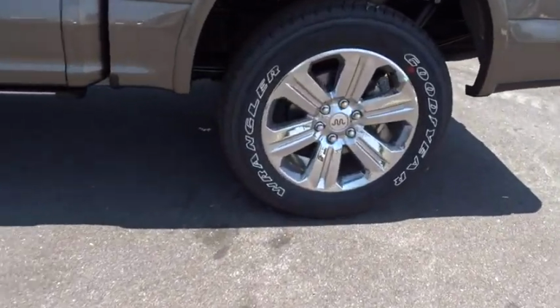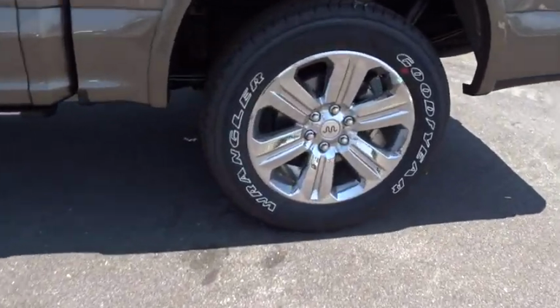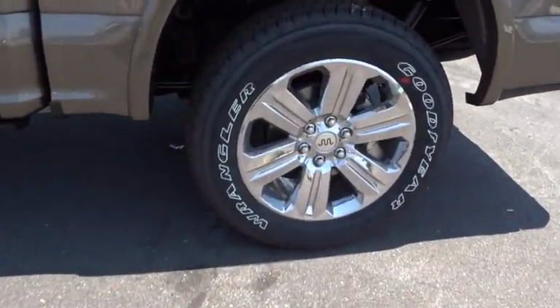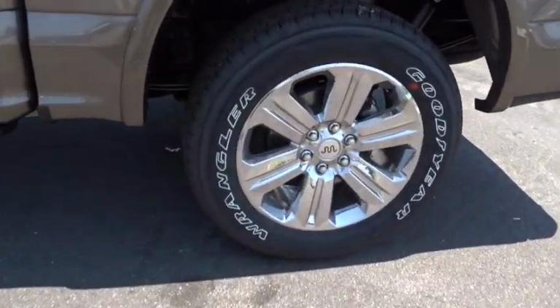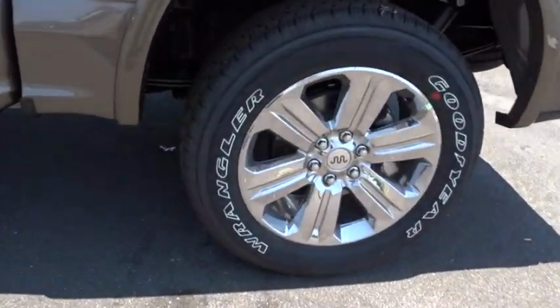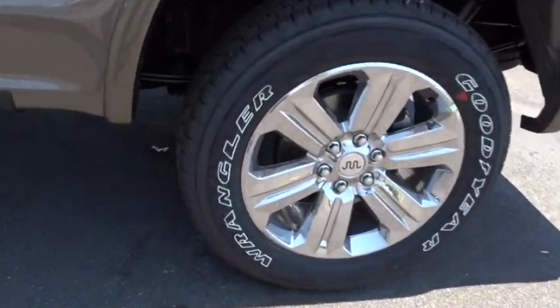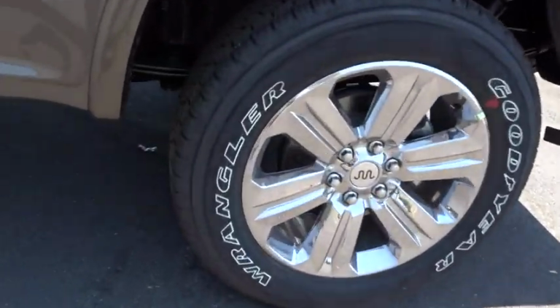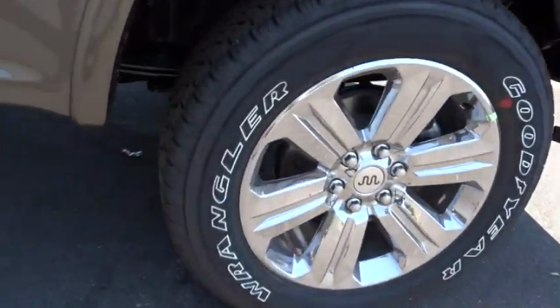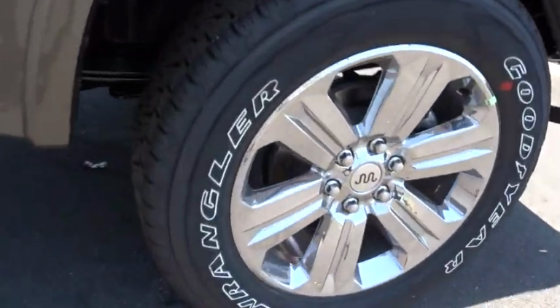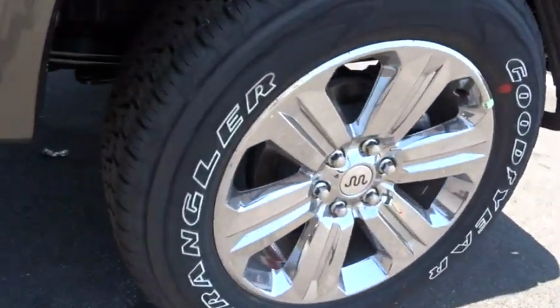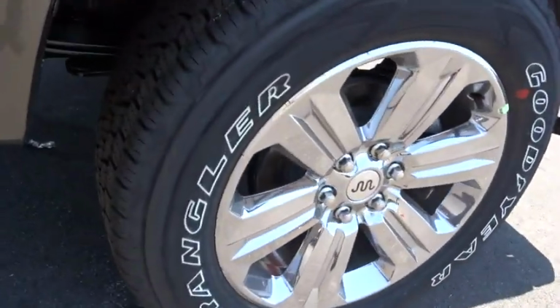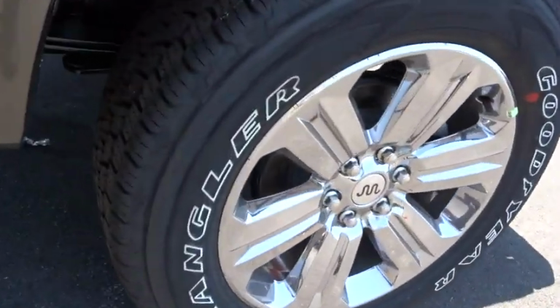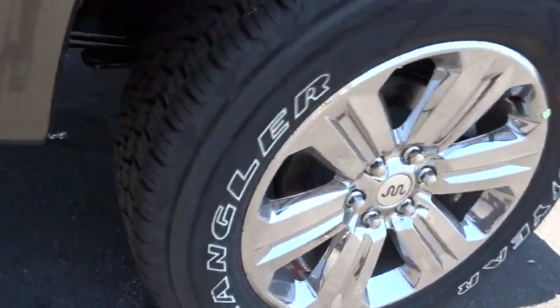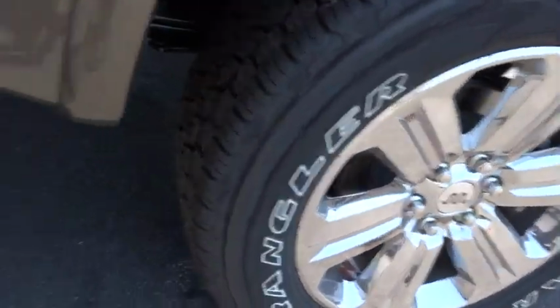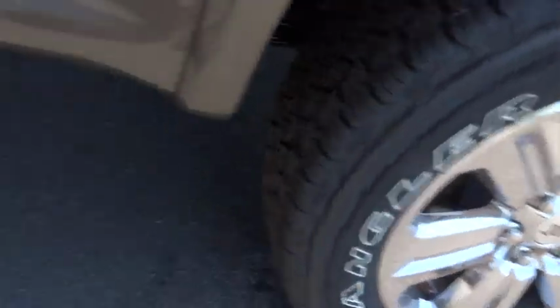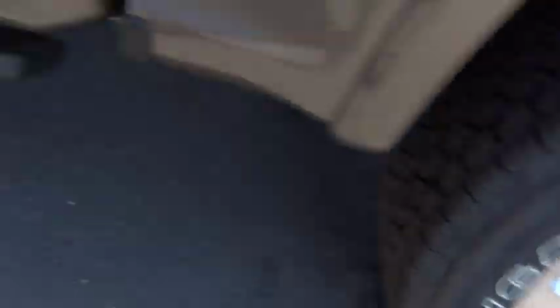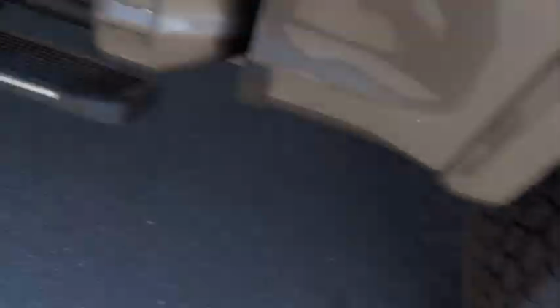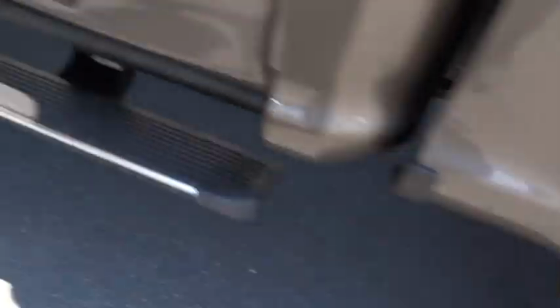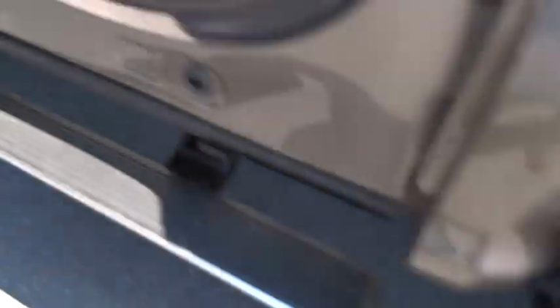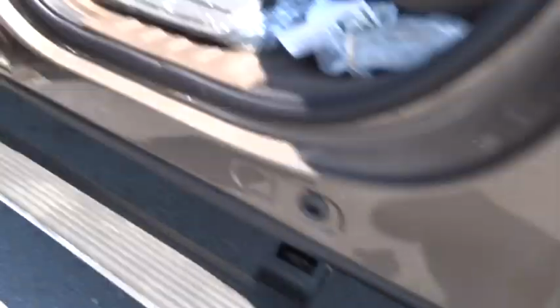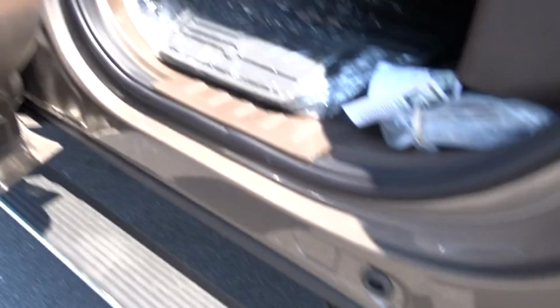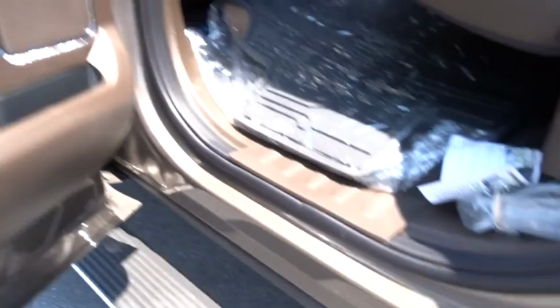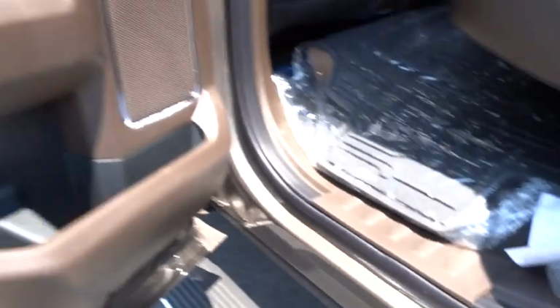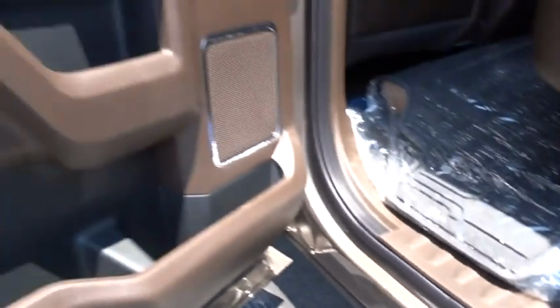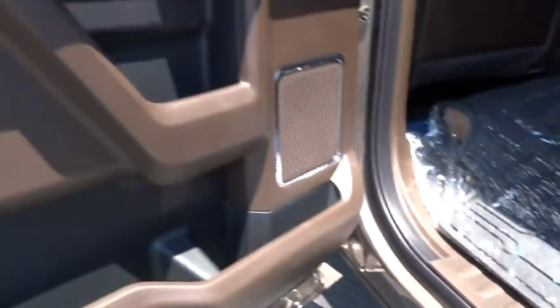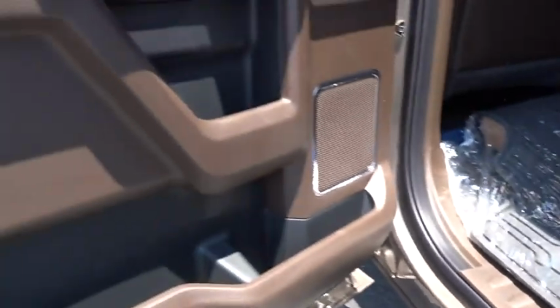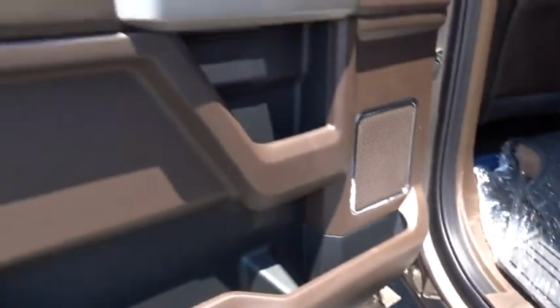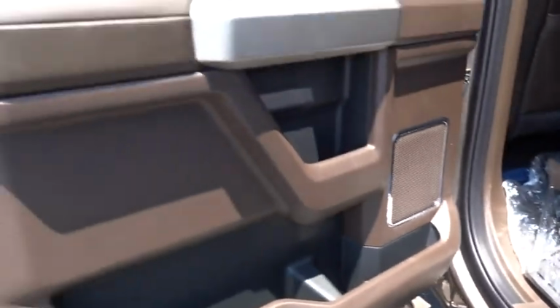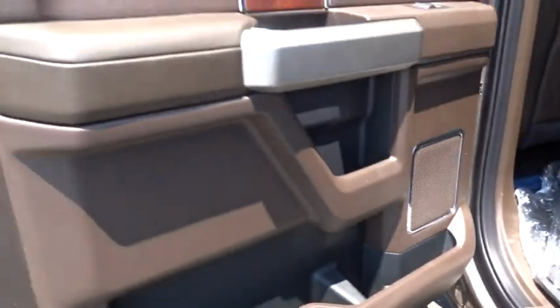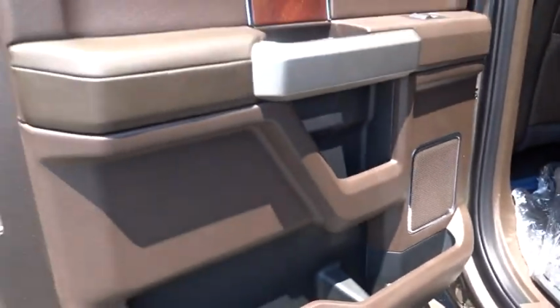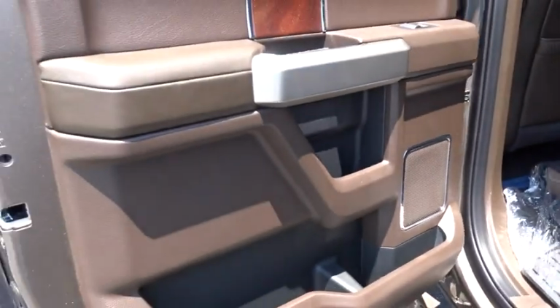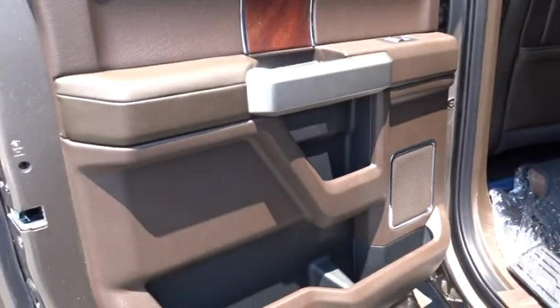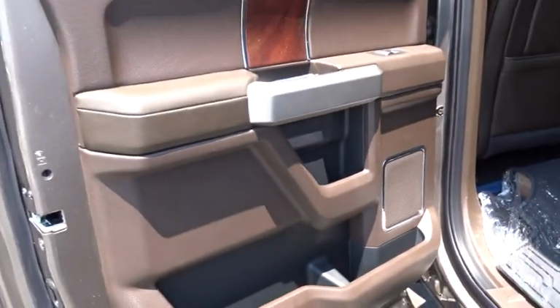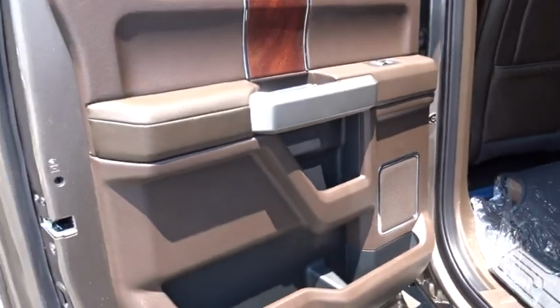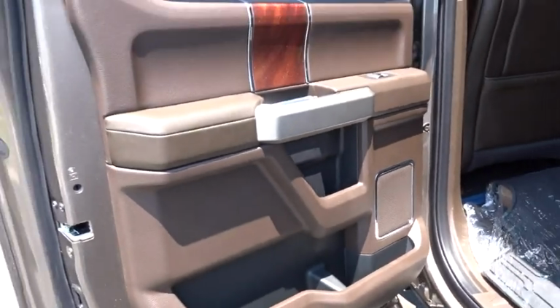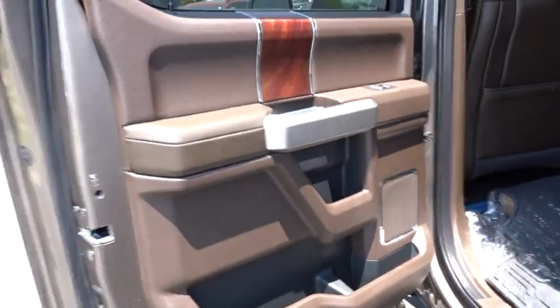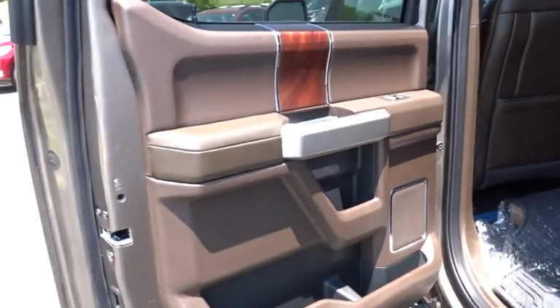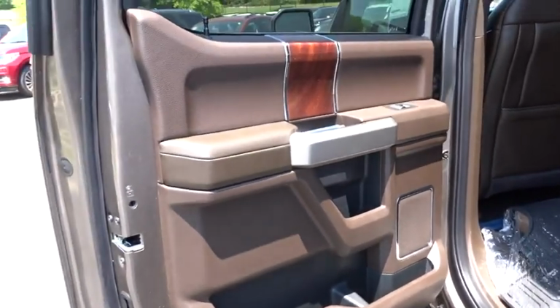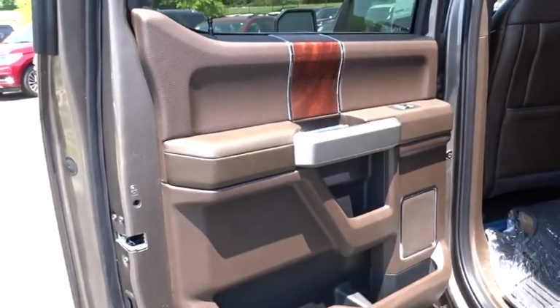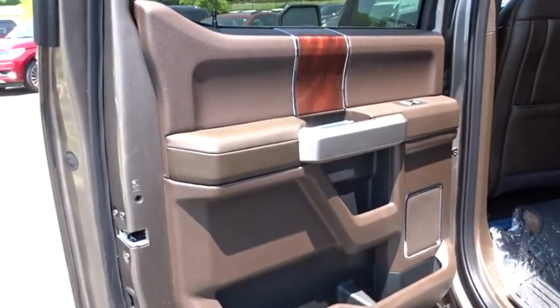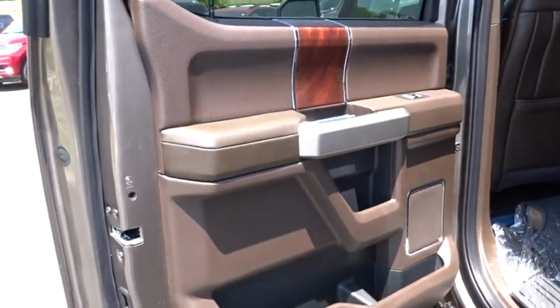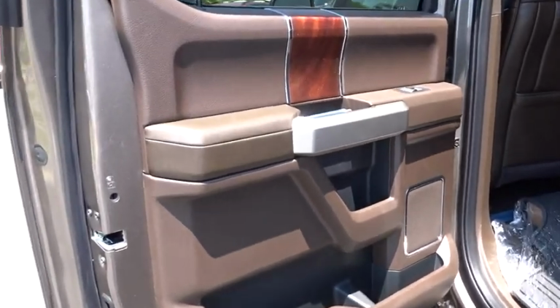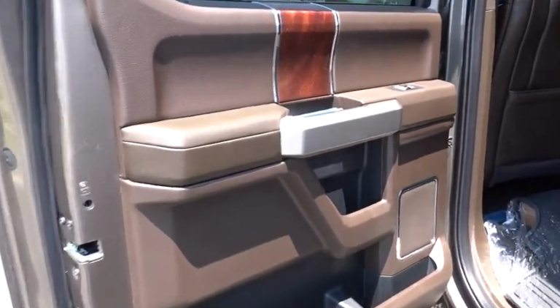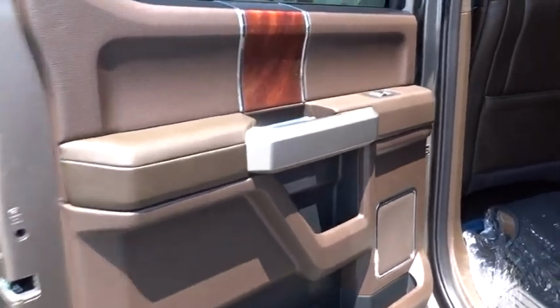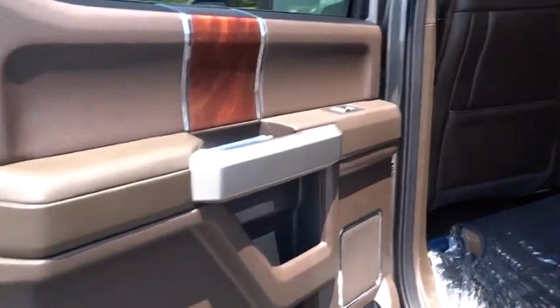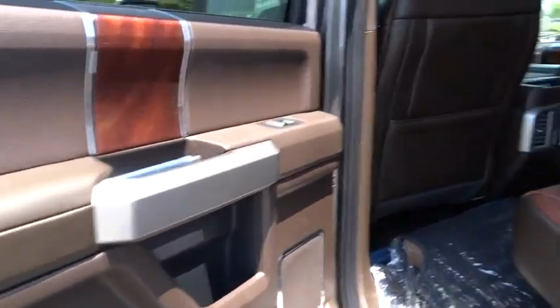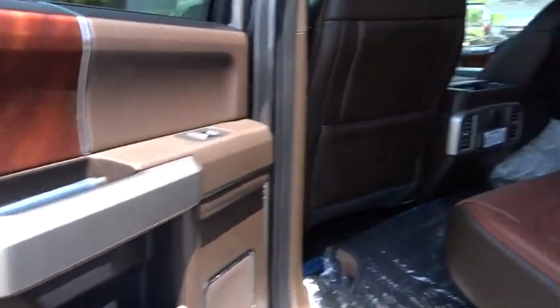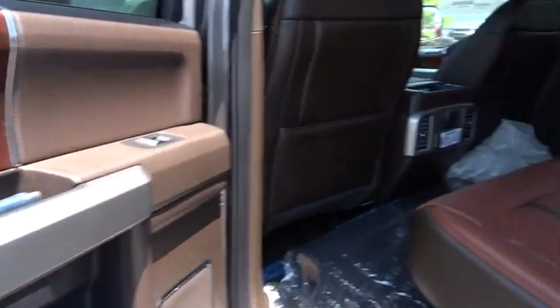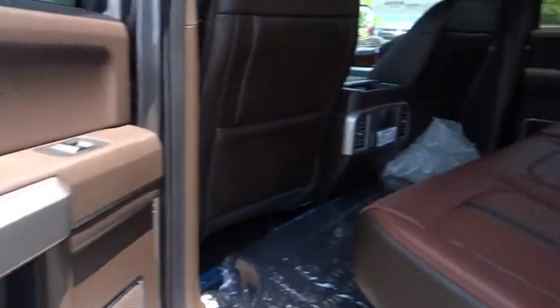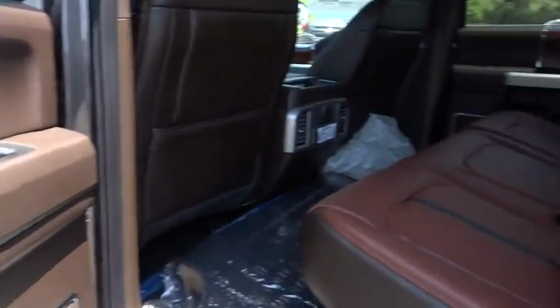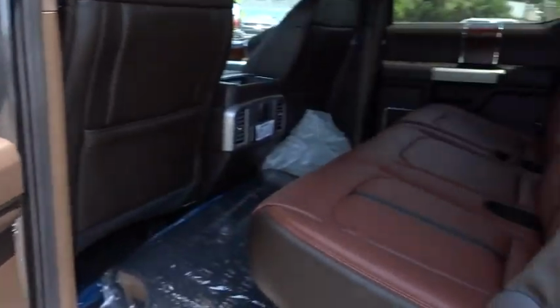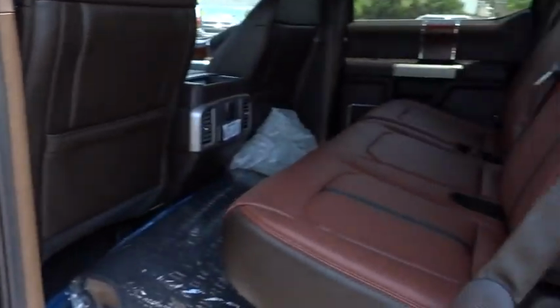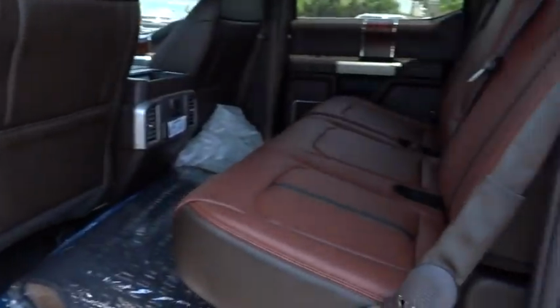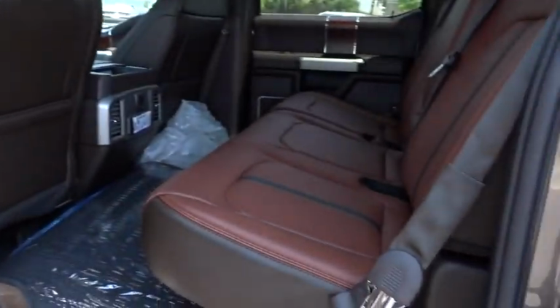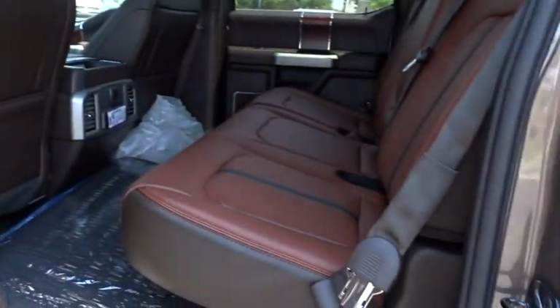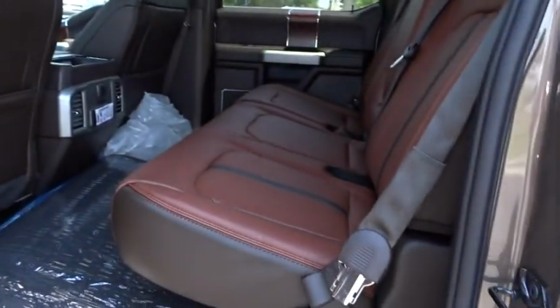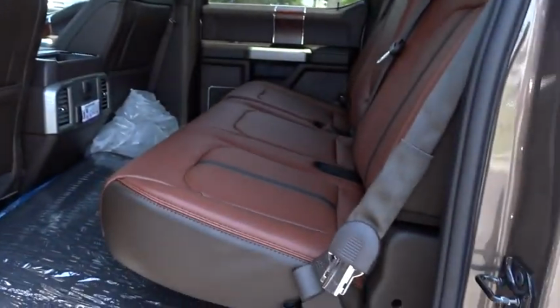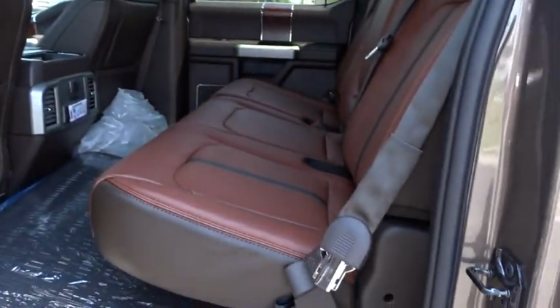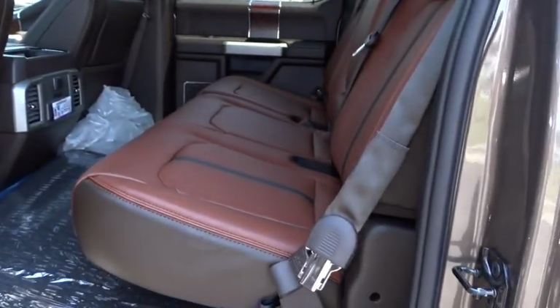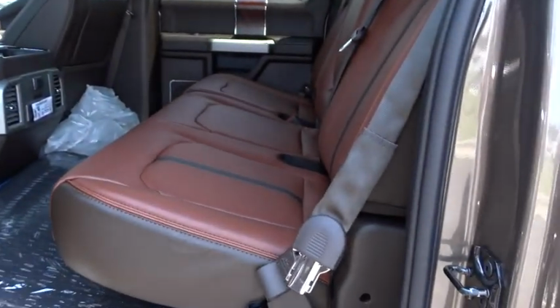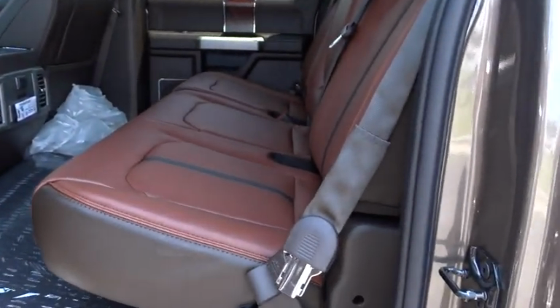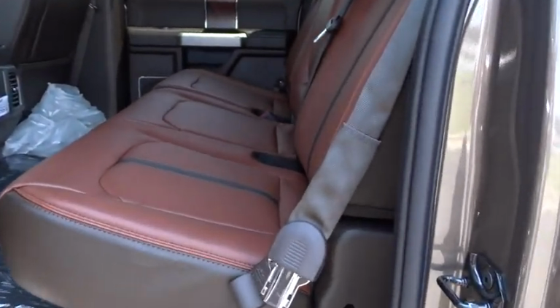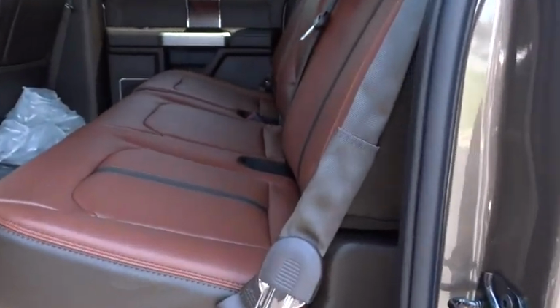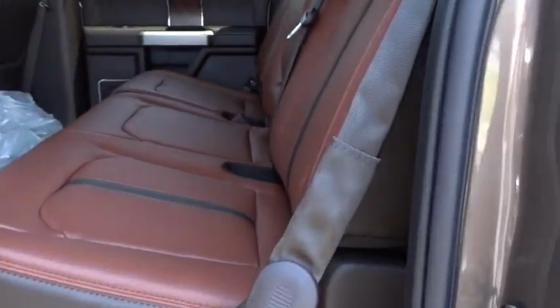Adjustable steering wheel, auto dimming rear view mirror, keyless start, aluminum wheels, four wheel disc brakes, floor mats.